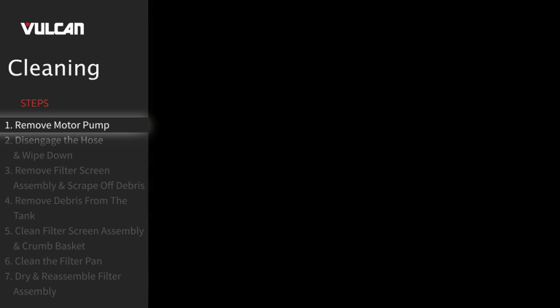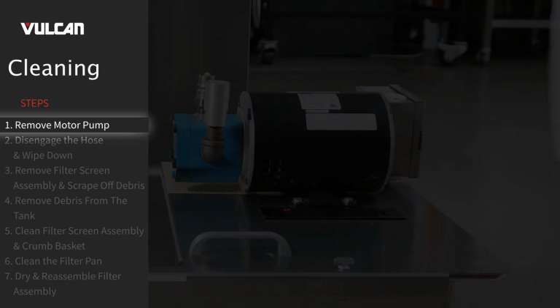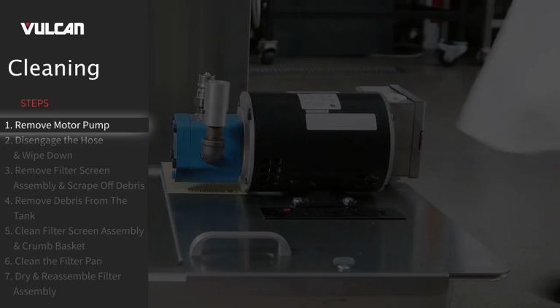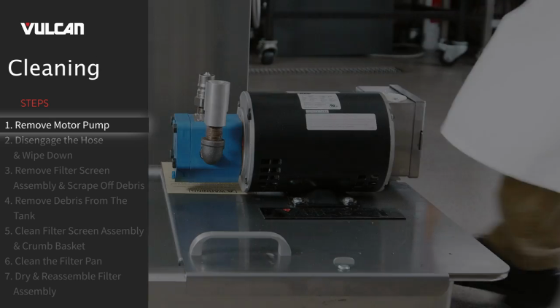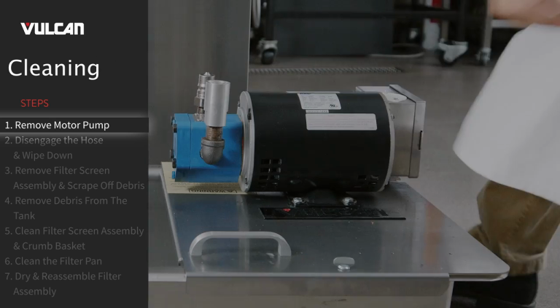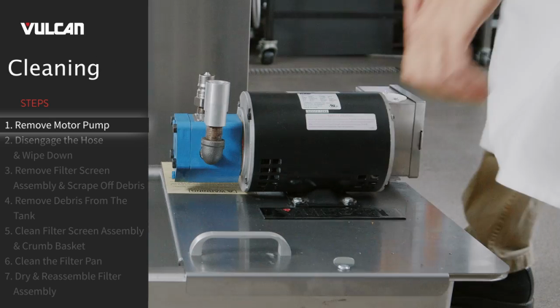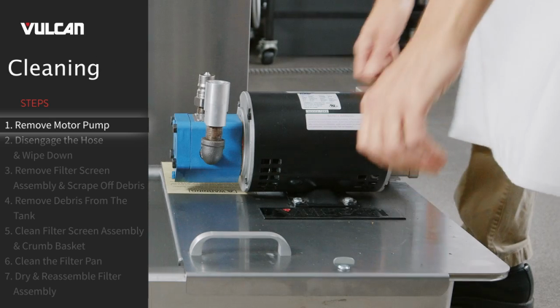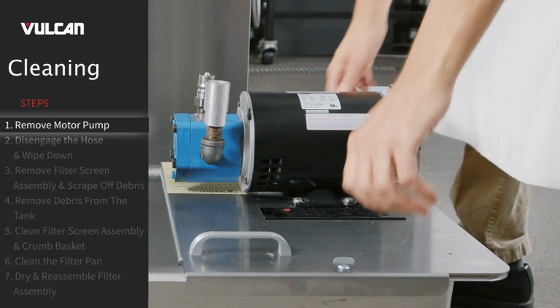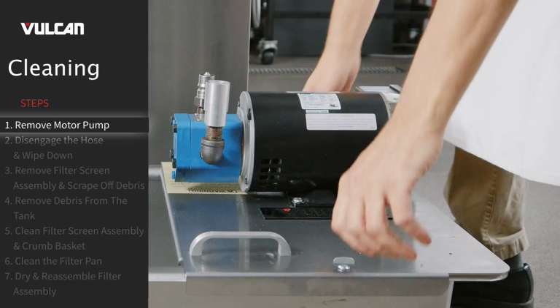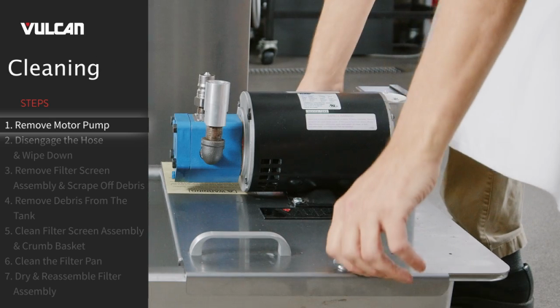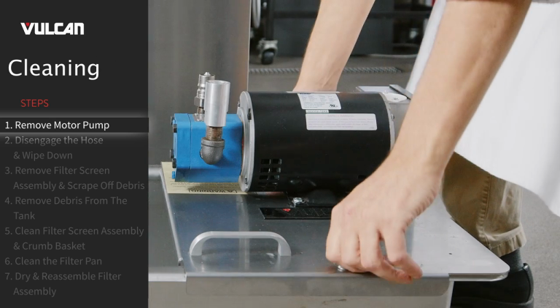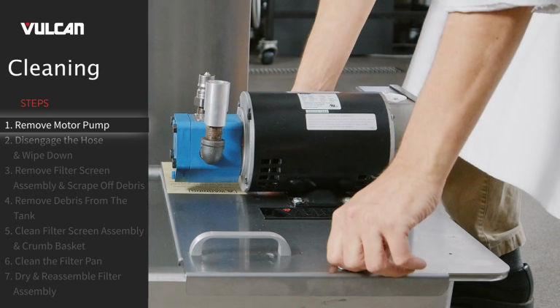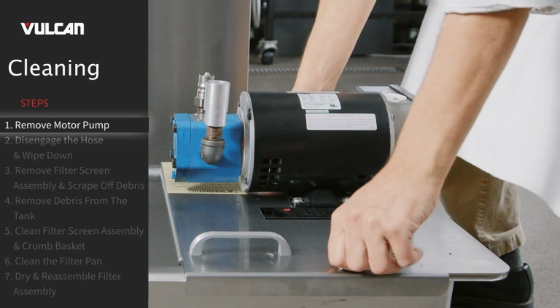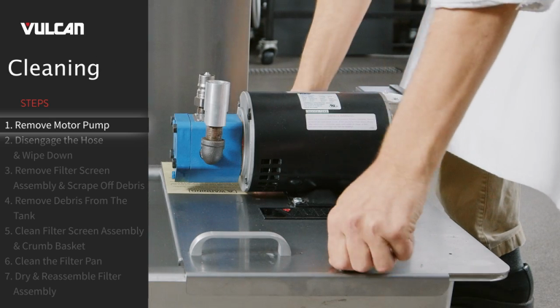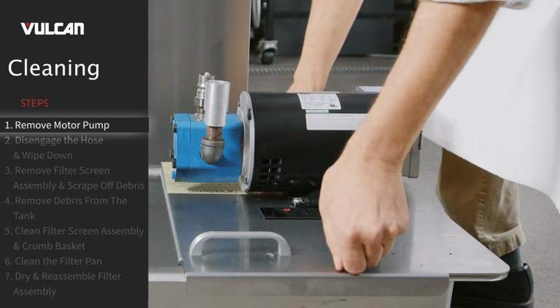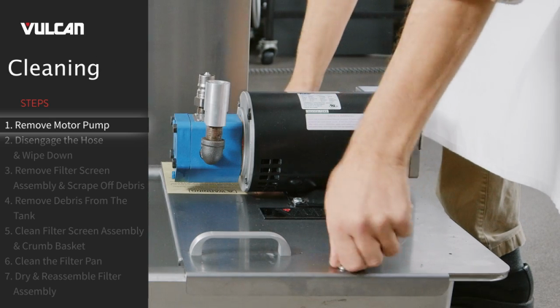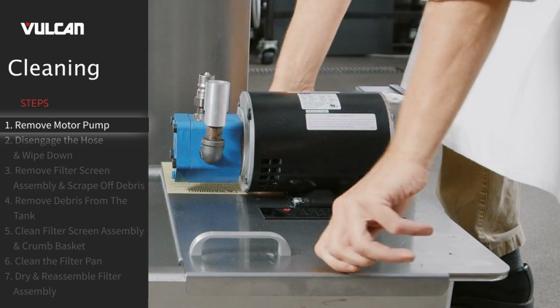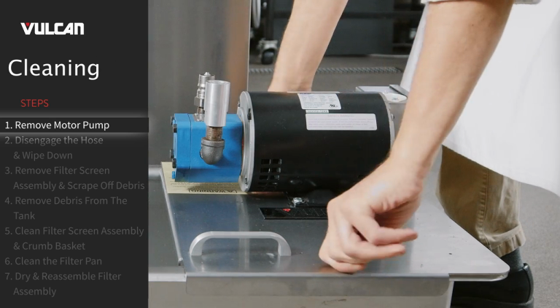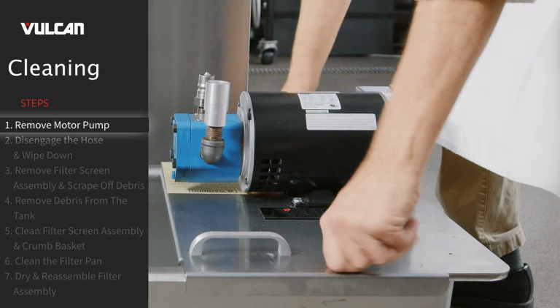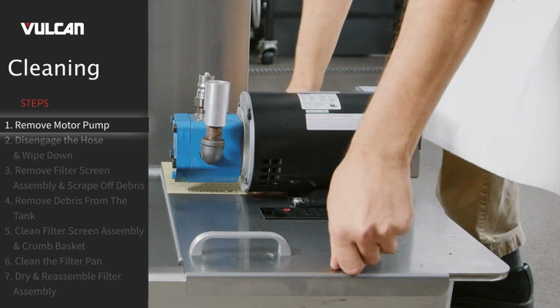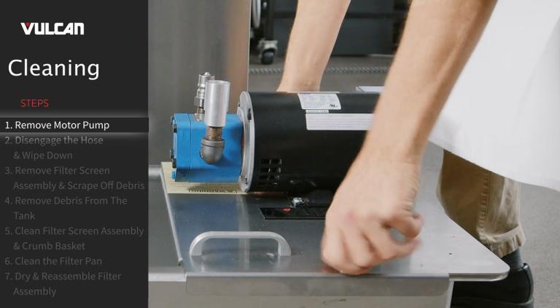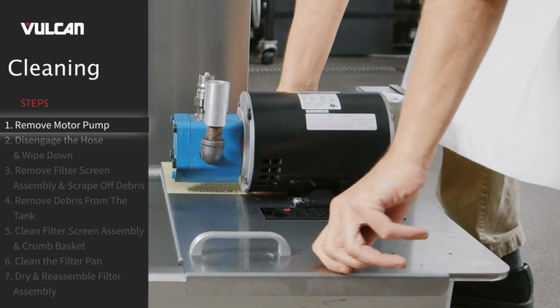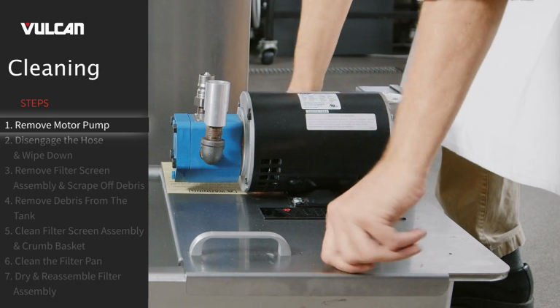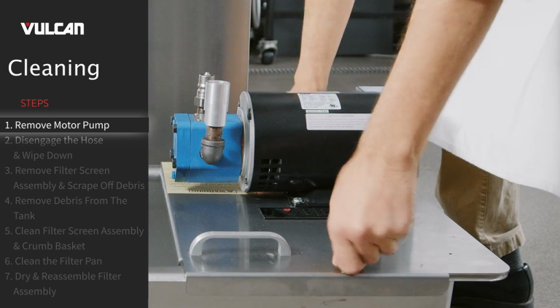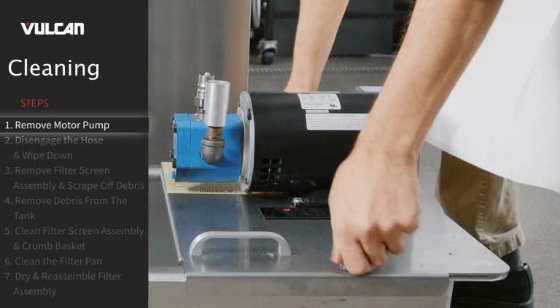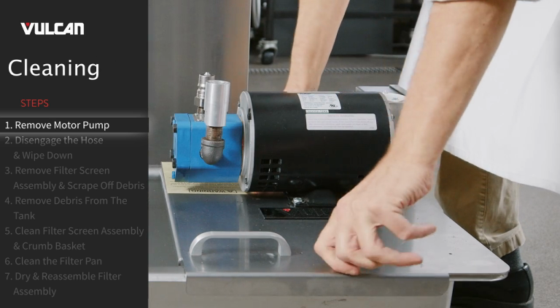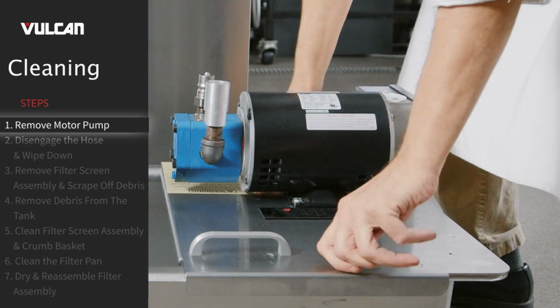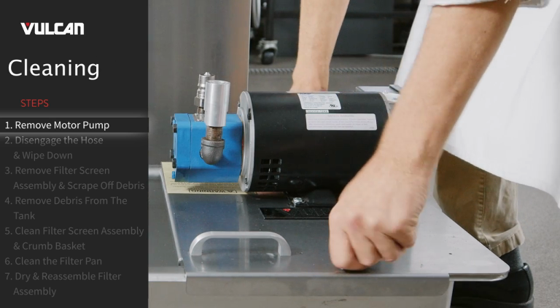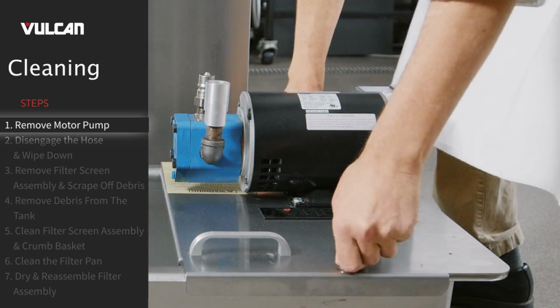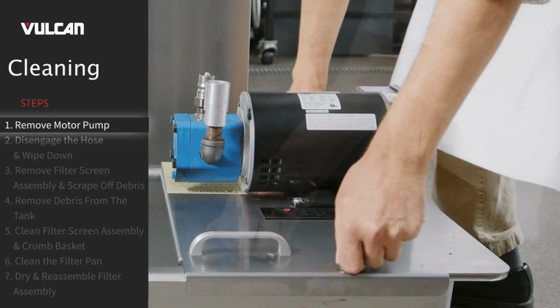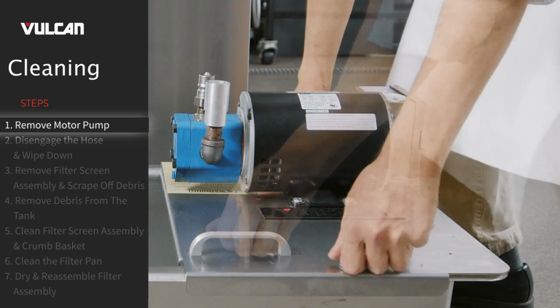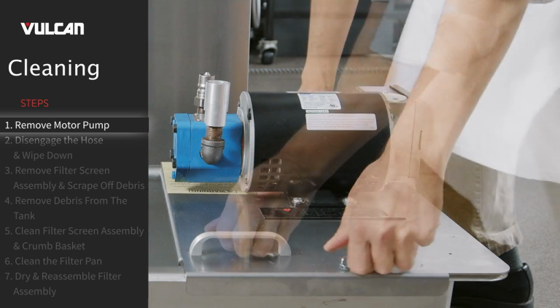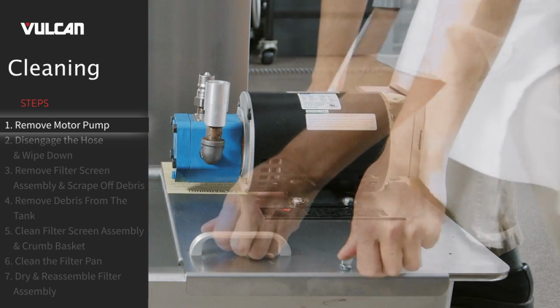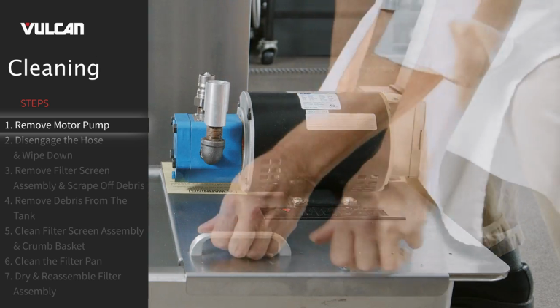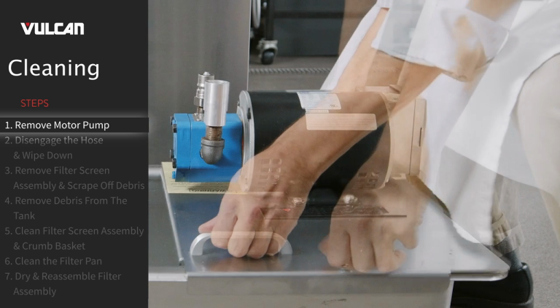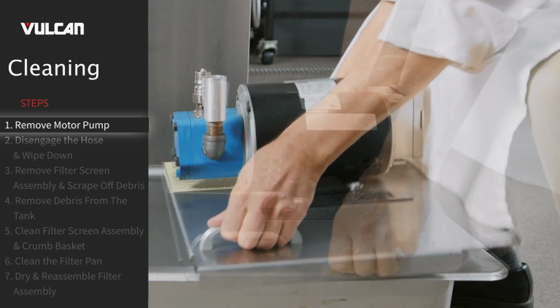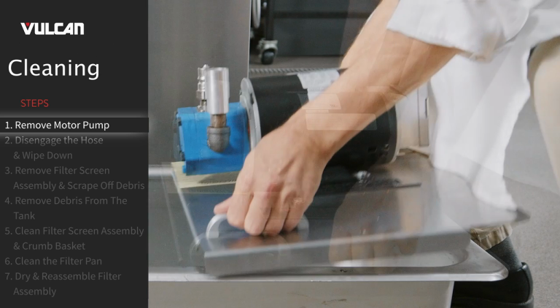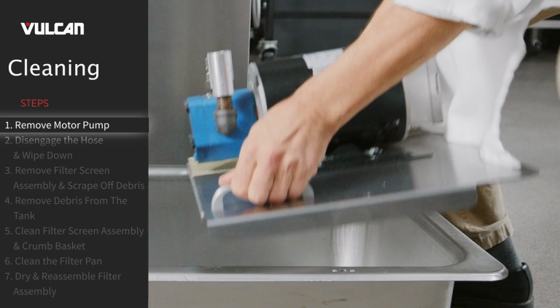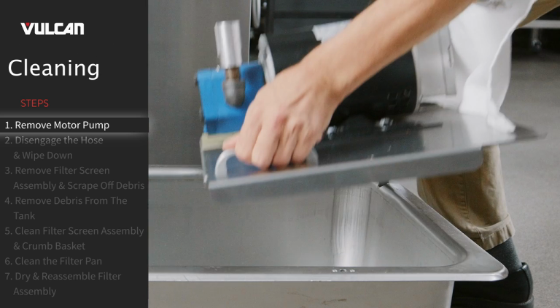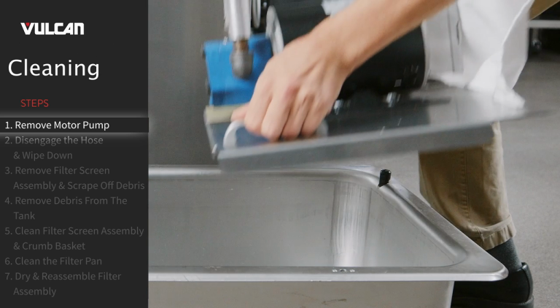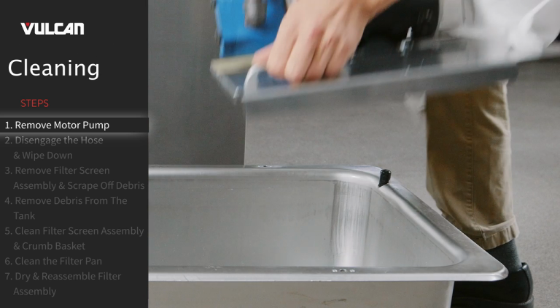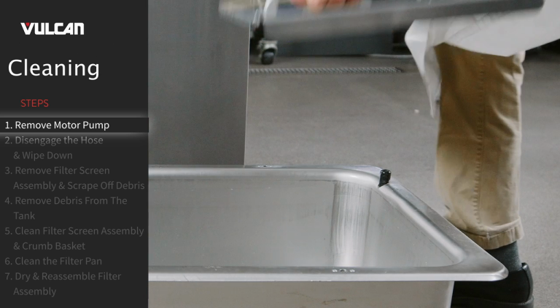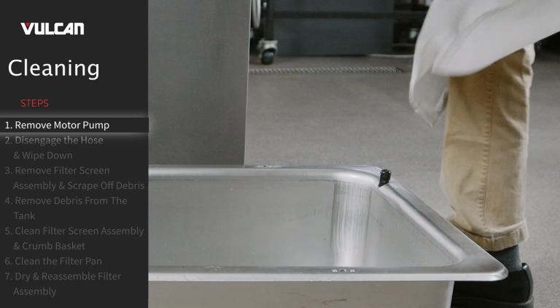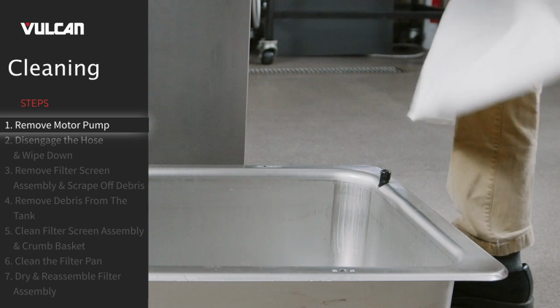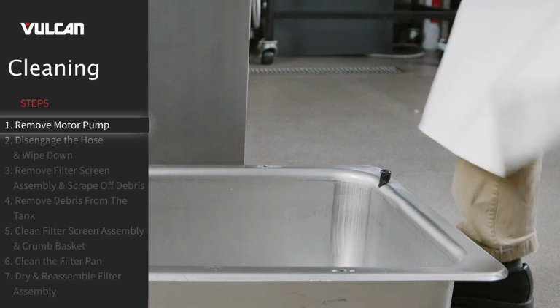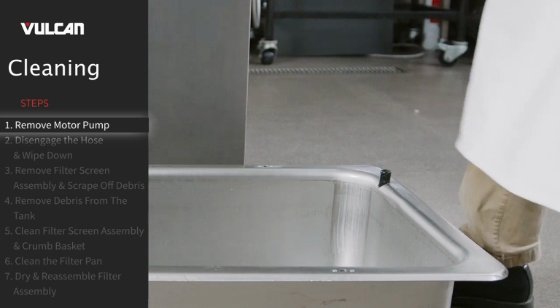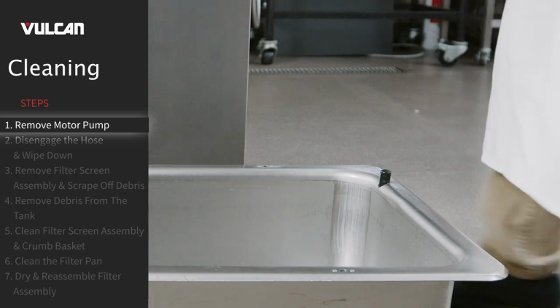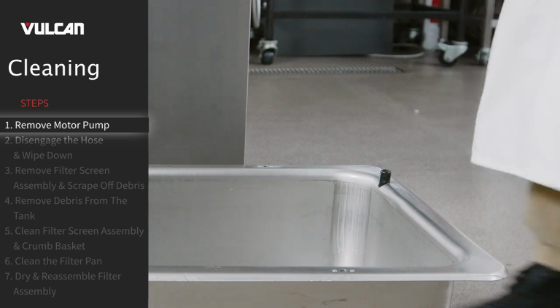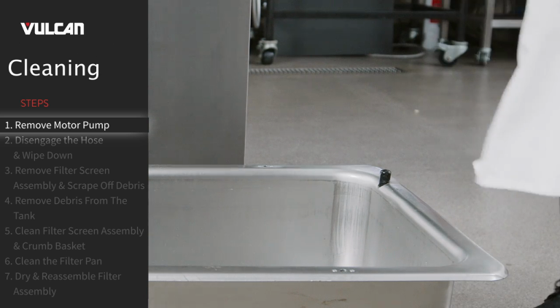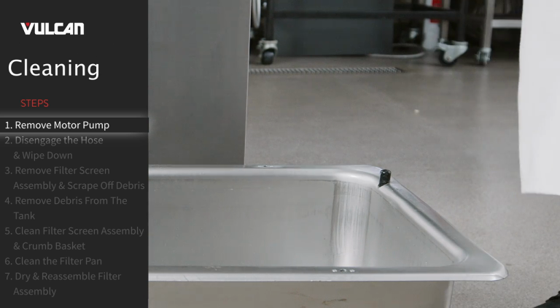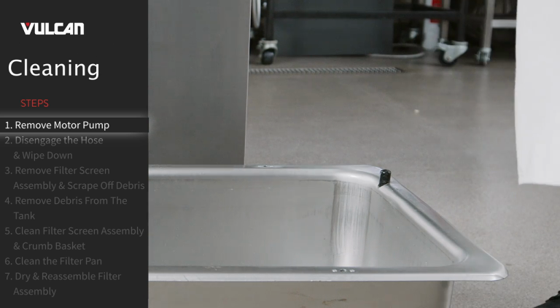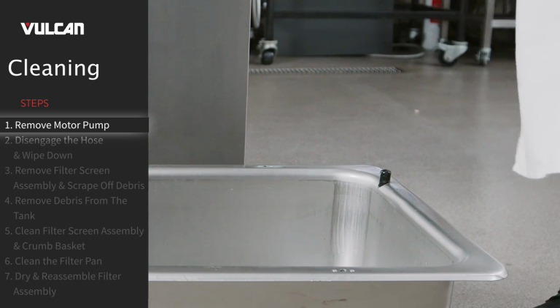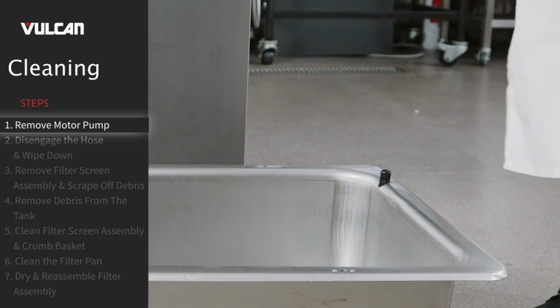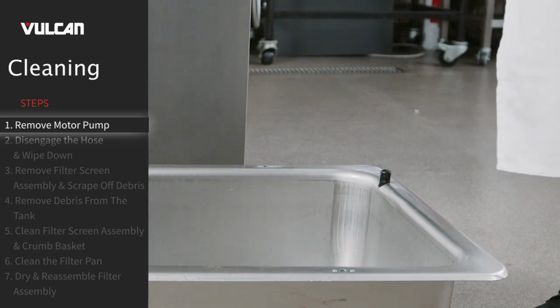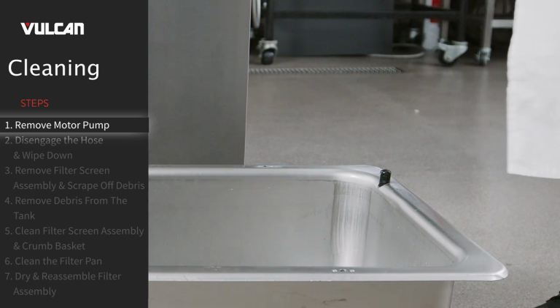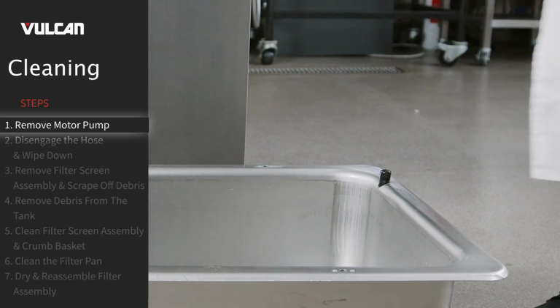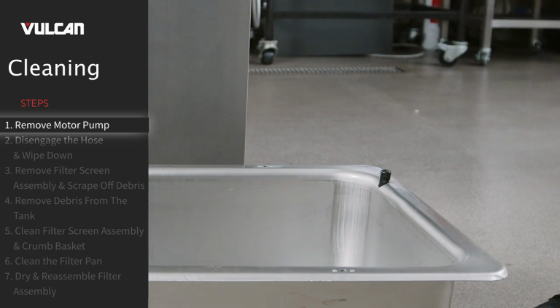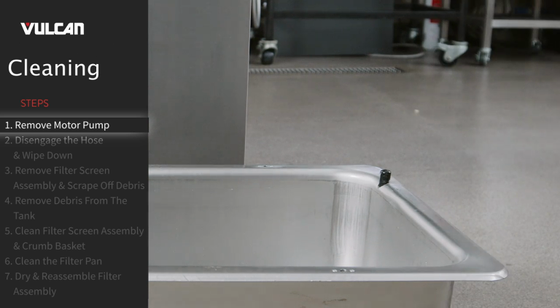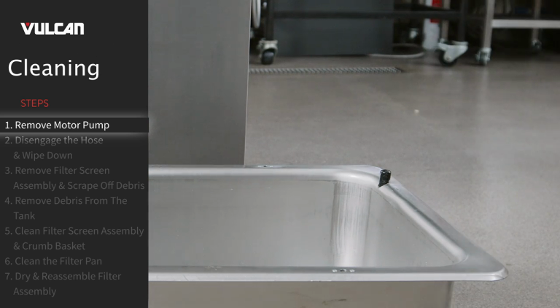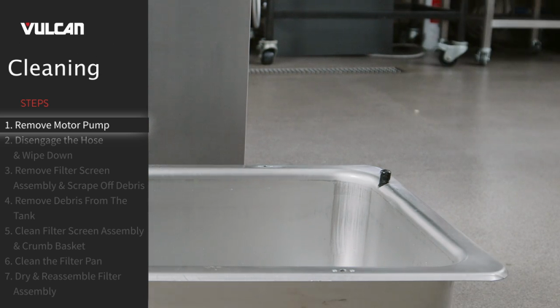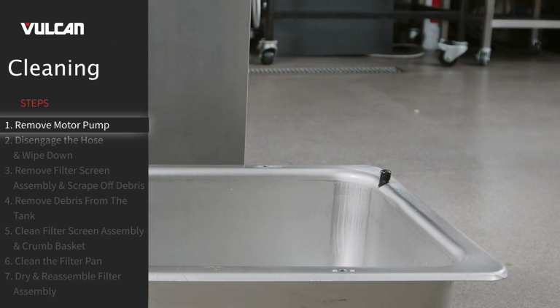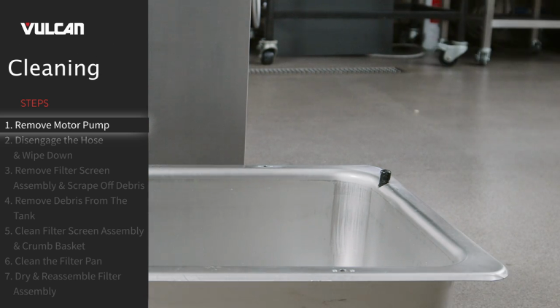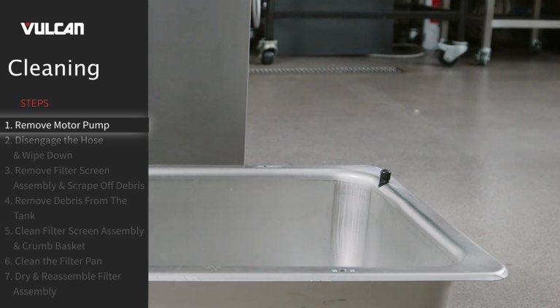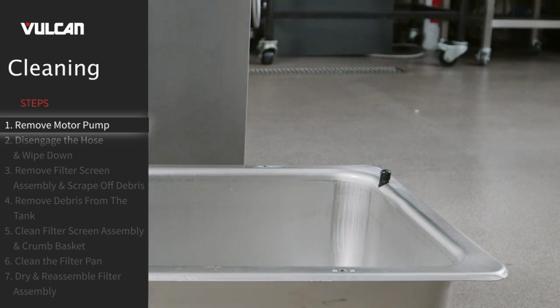Remove the motor pump assembly by removing the thumb screws and set the entire motor pump assembly aside safely.